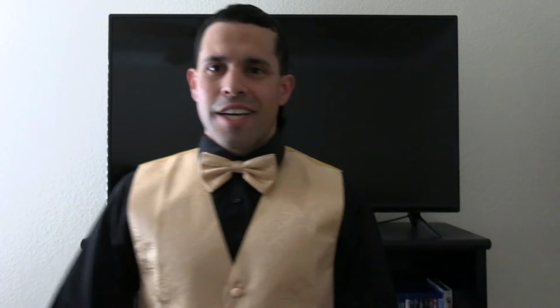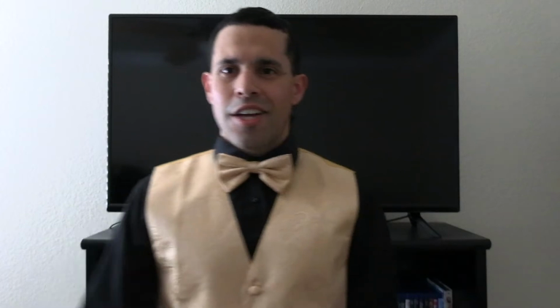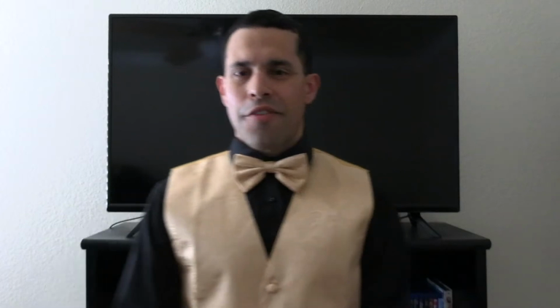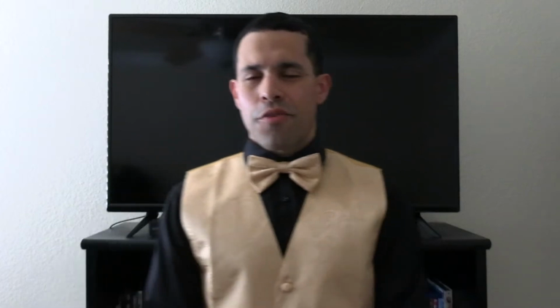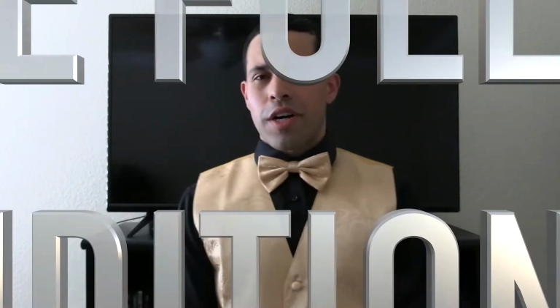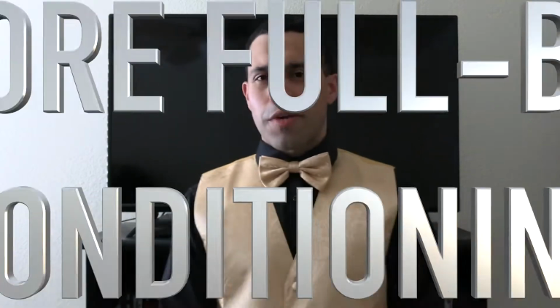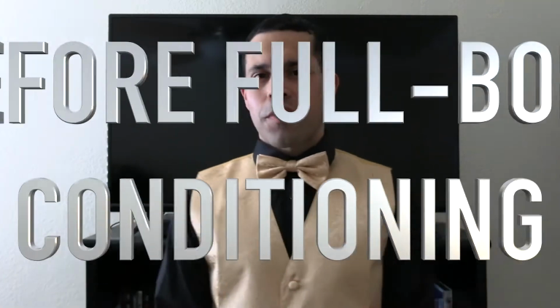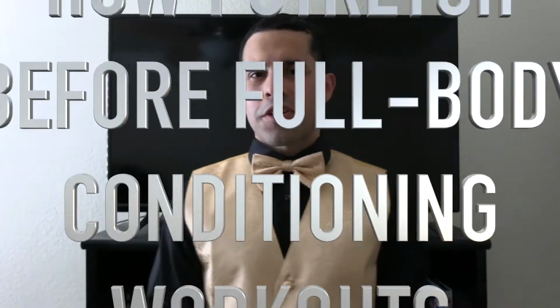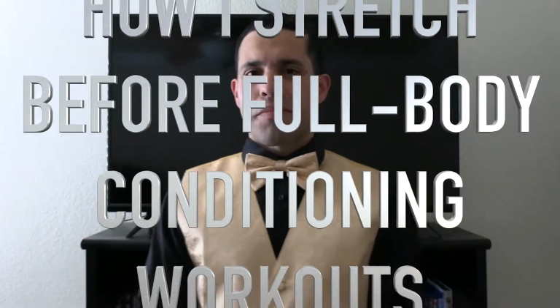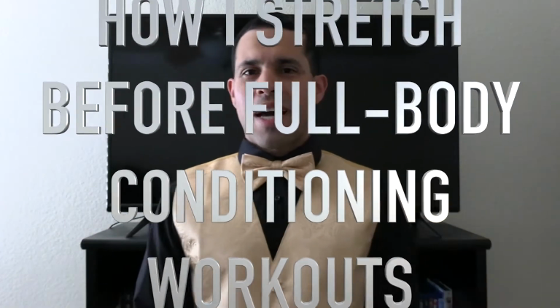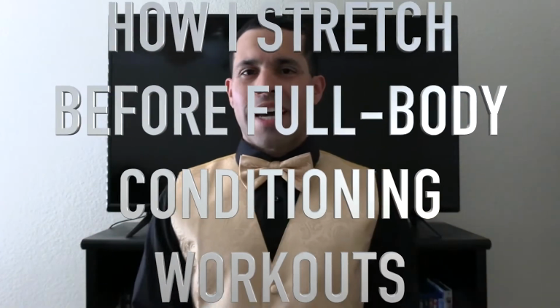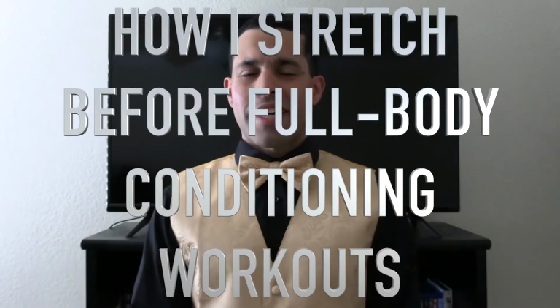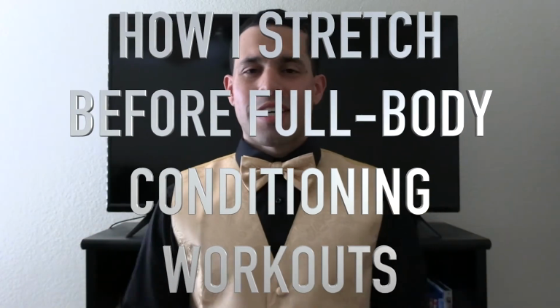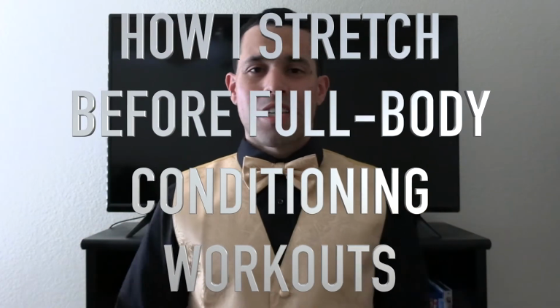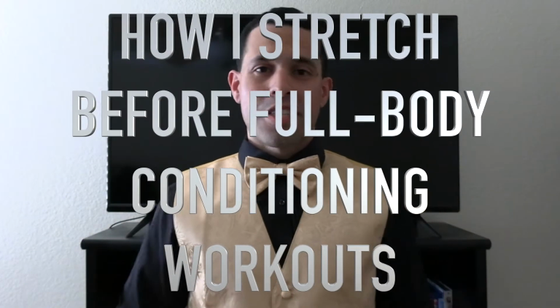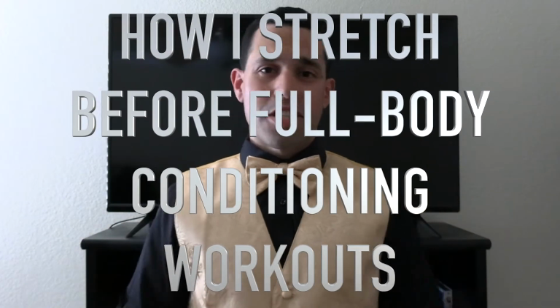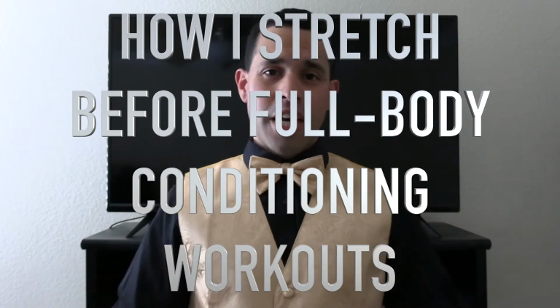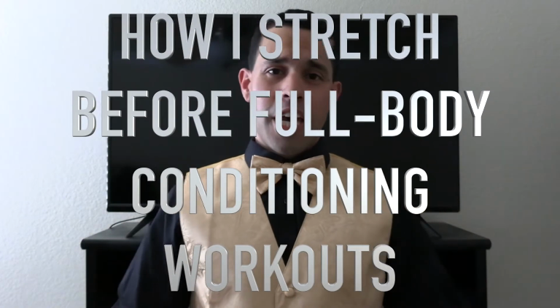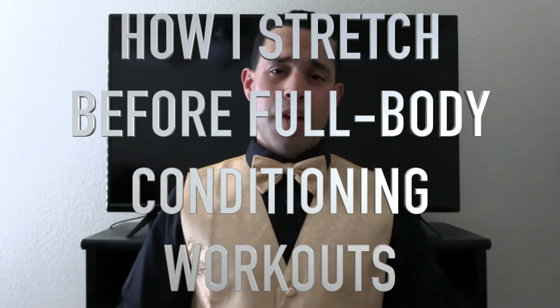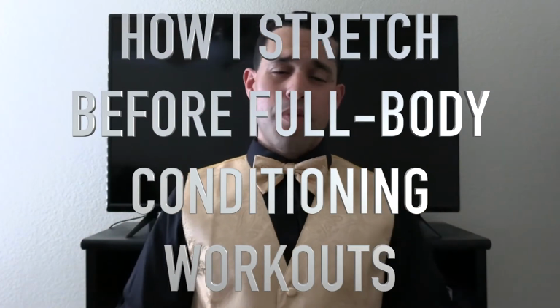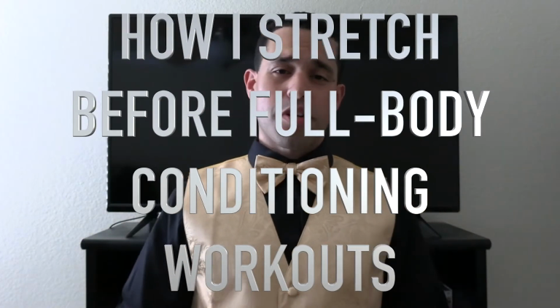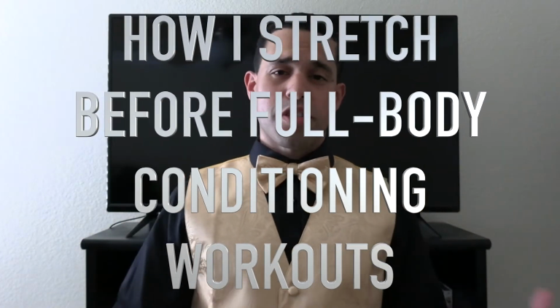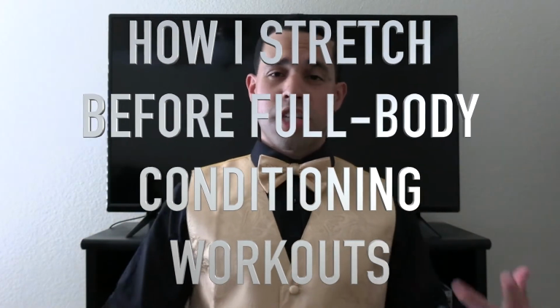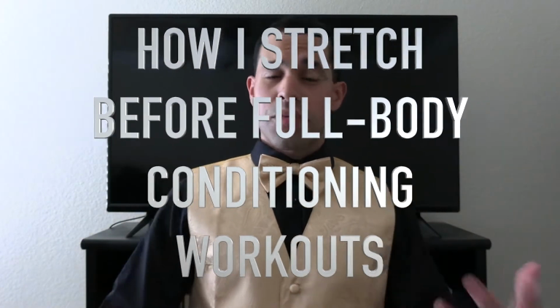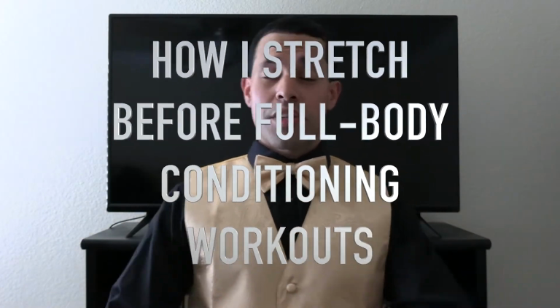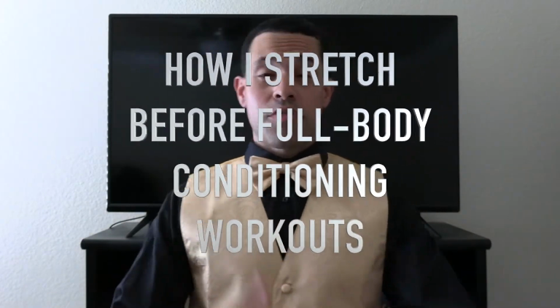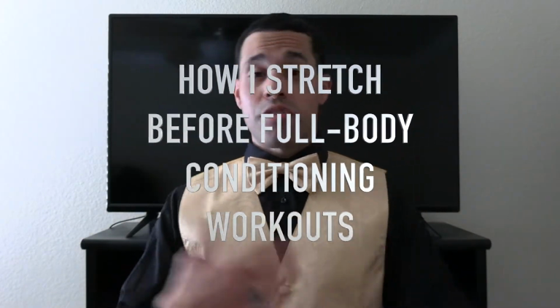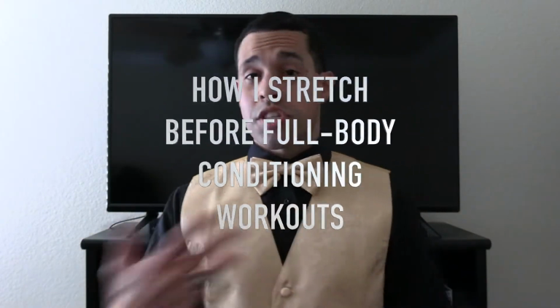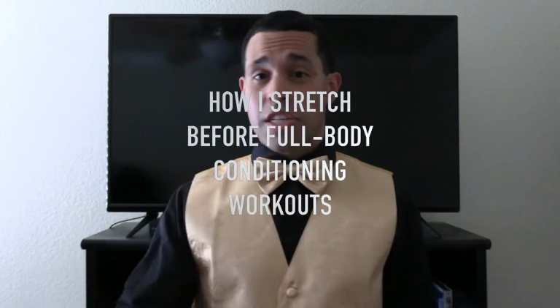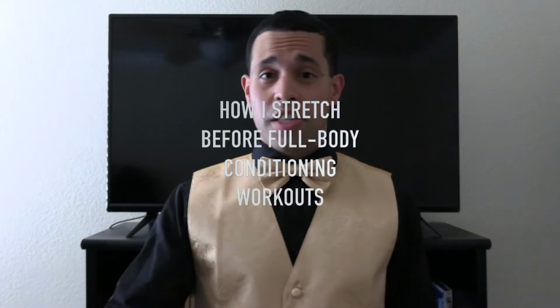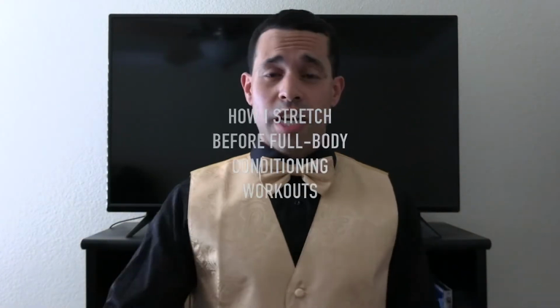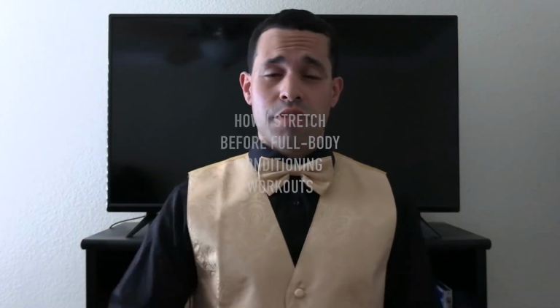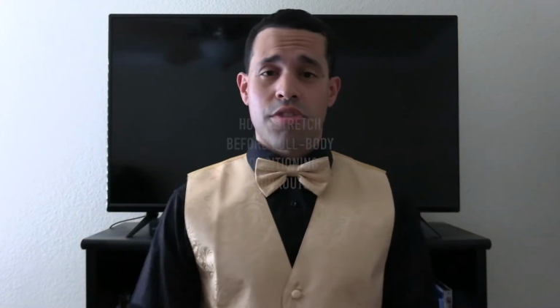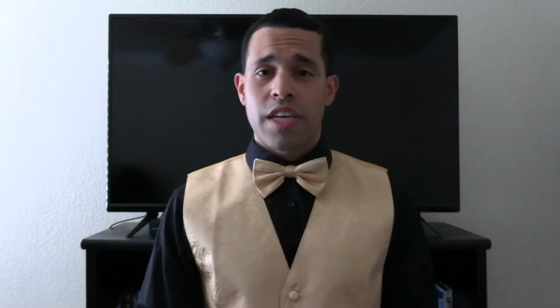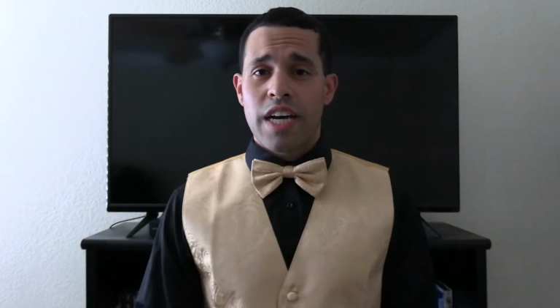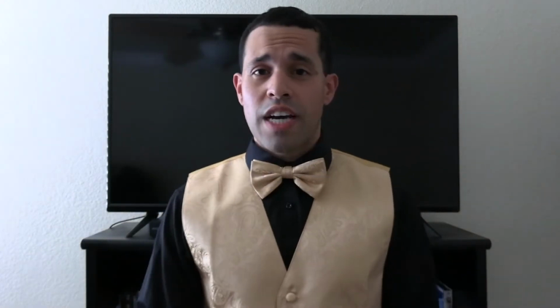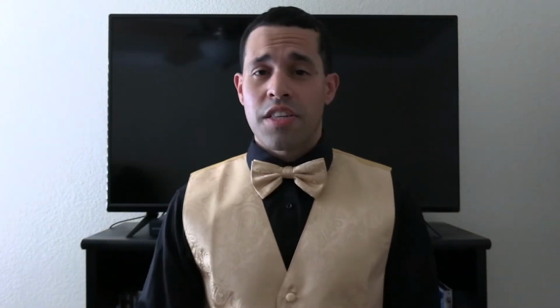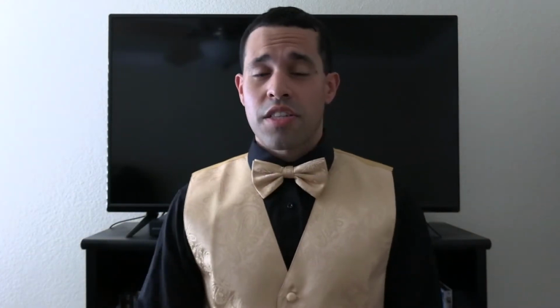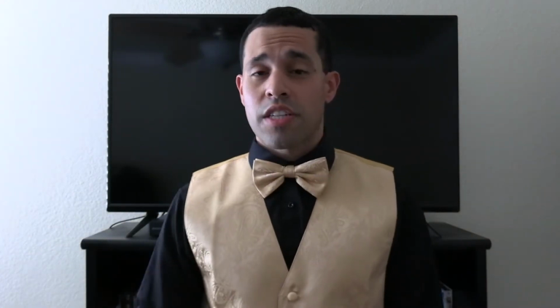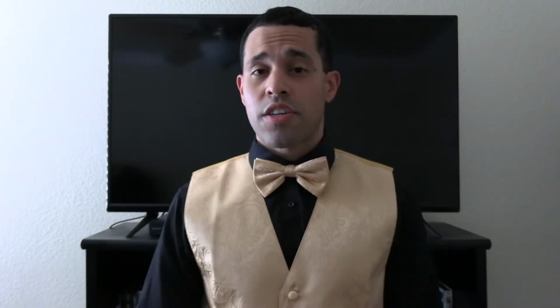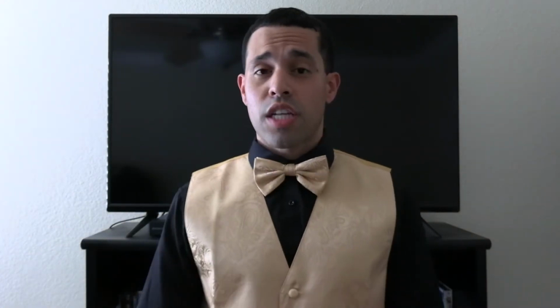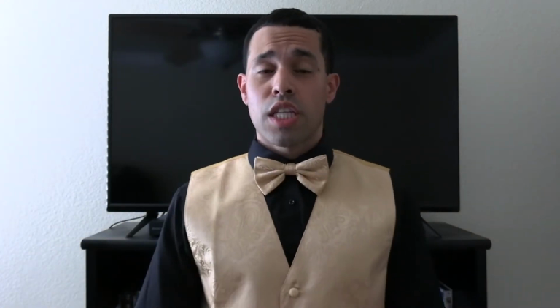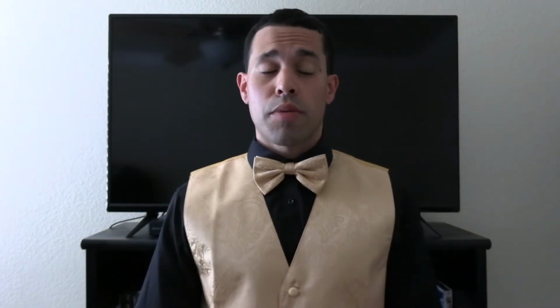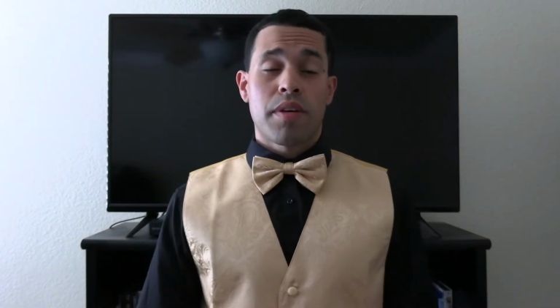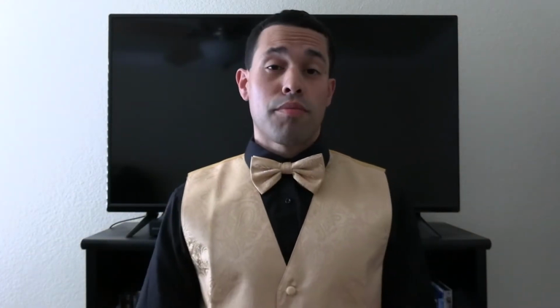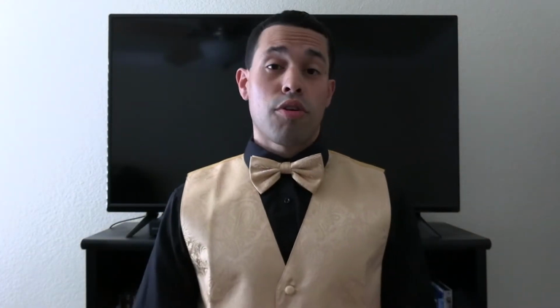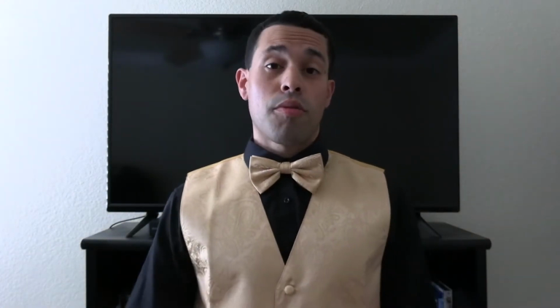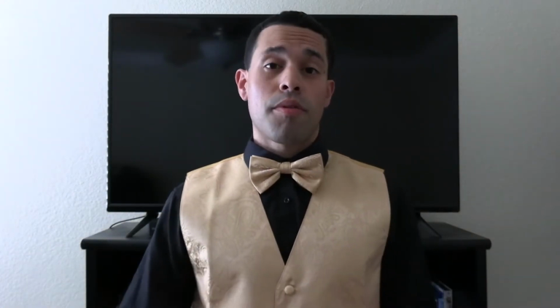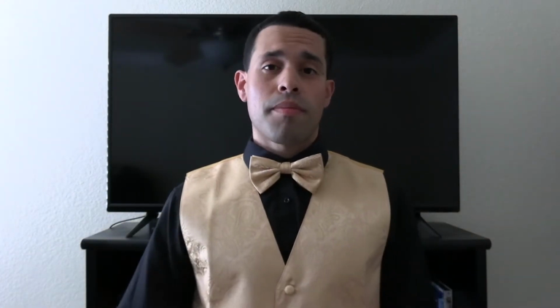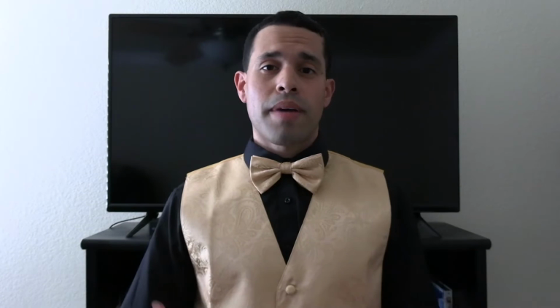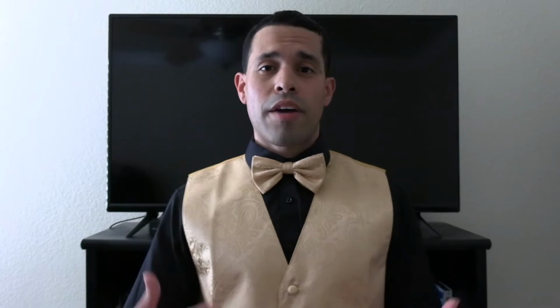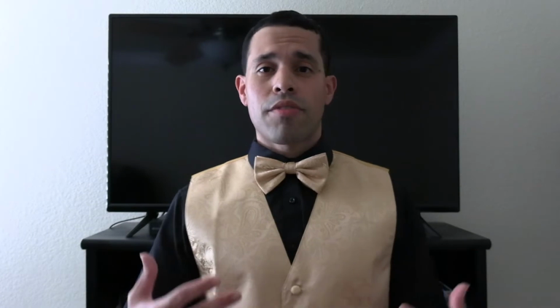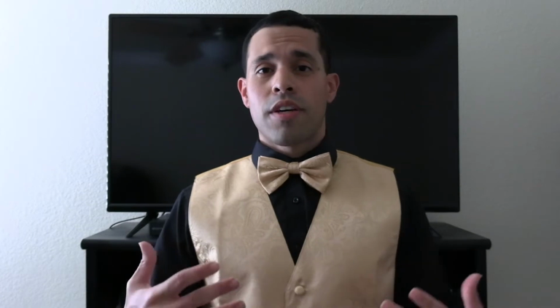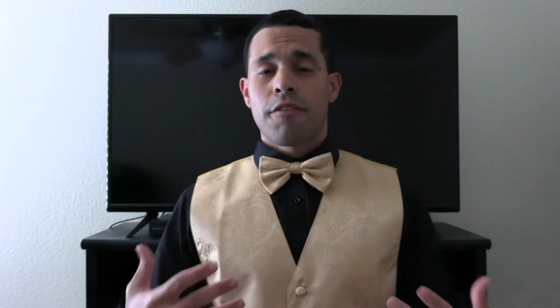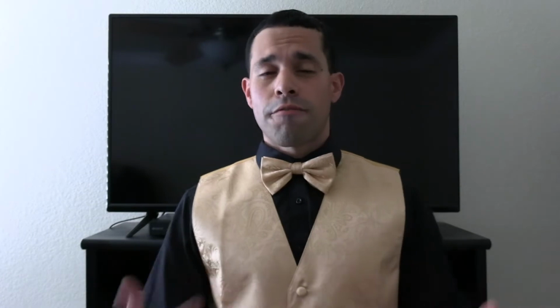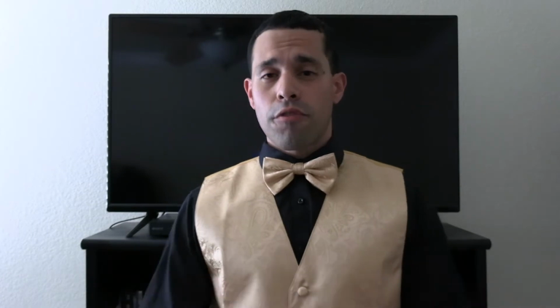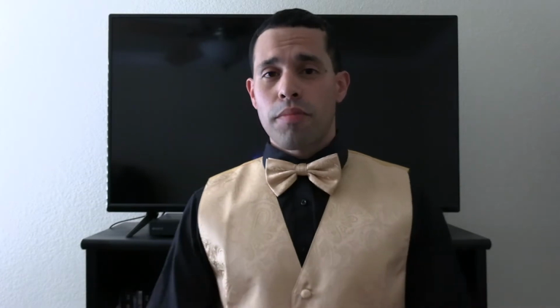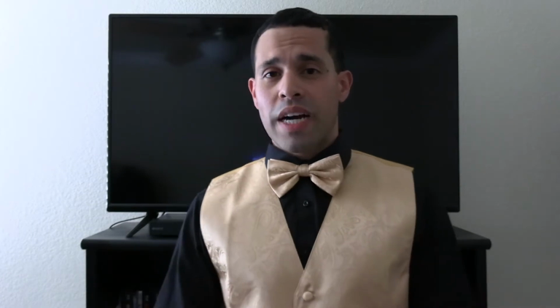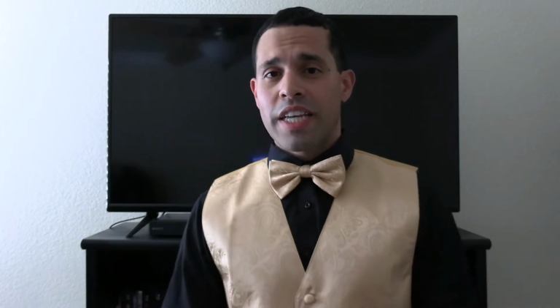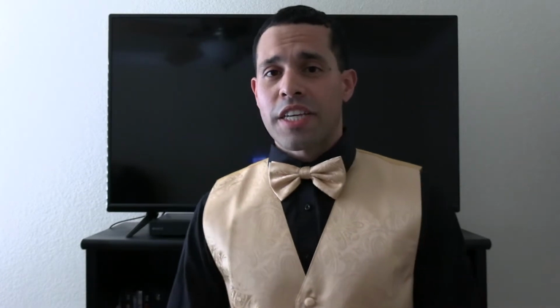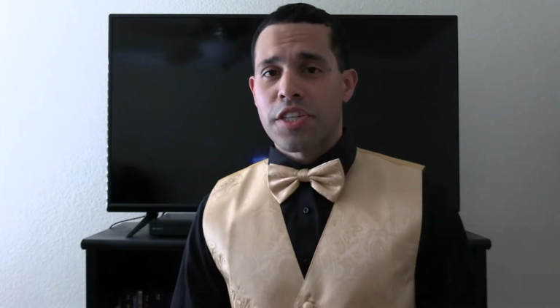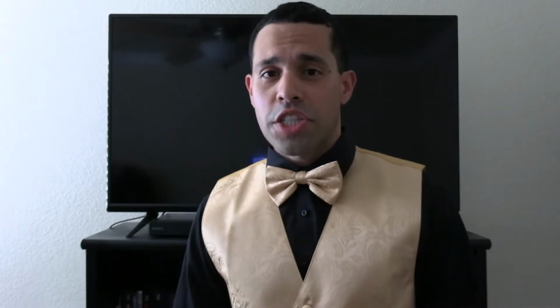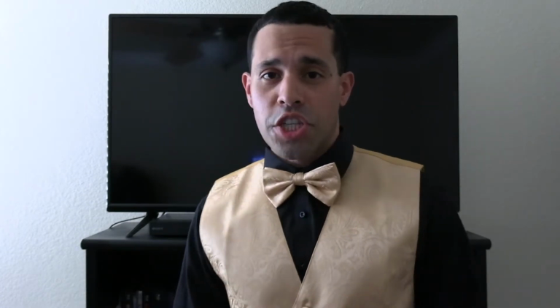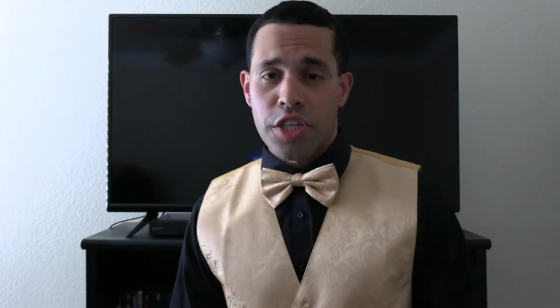Hello everyone, welcome back. Today we're continuing to discuss exercise as I talk a little bit more about full body conditioning.